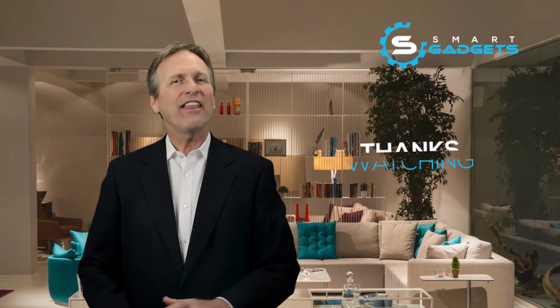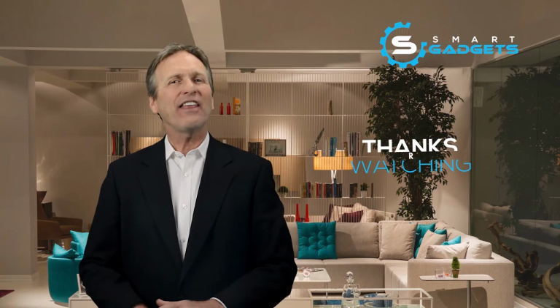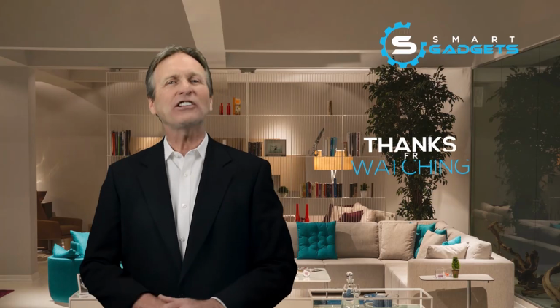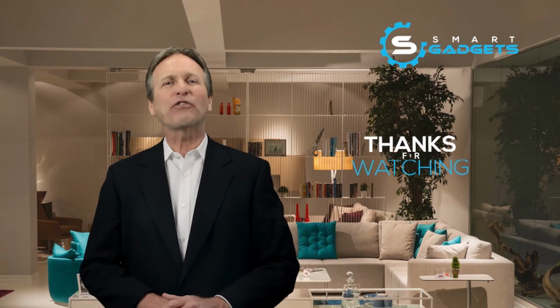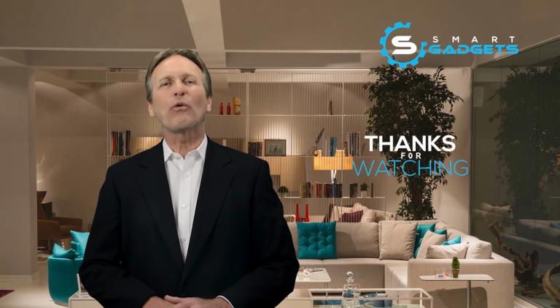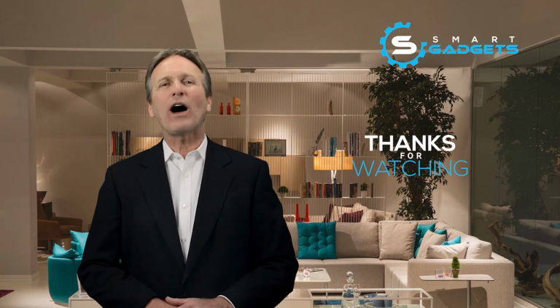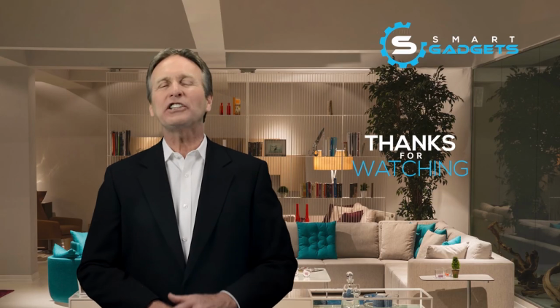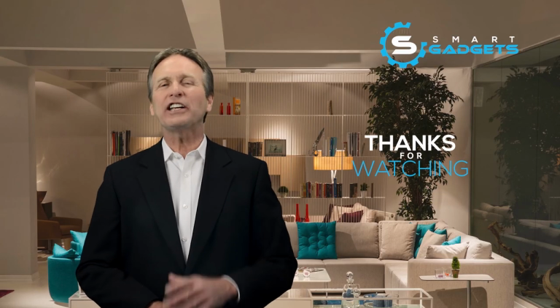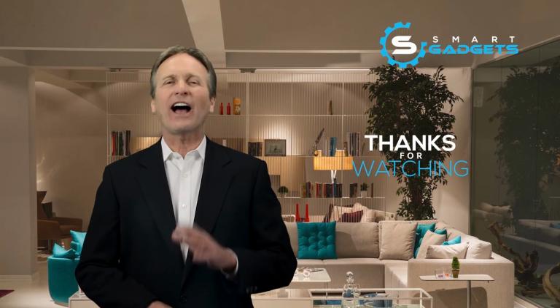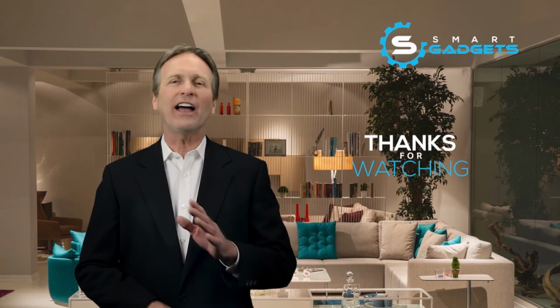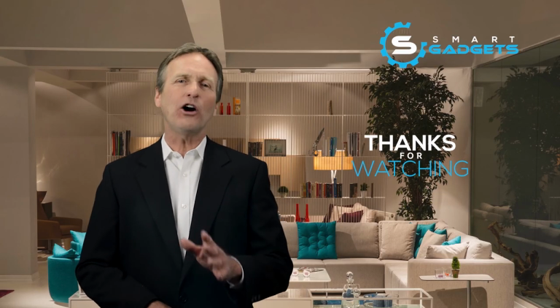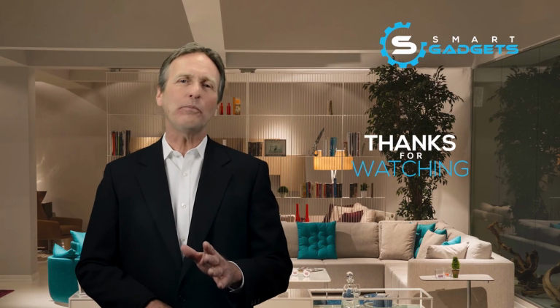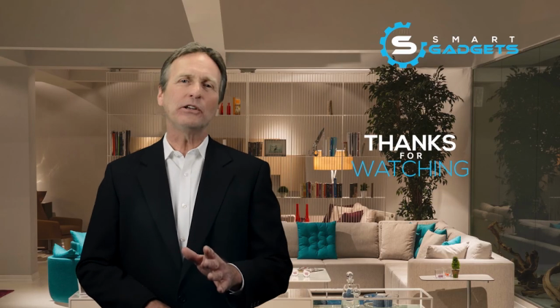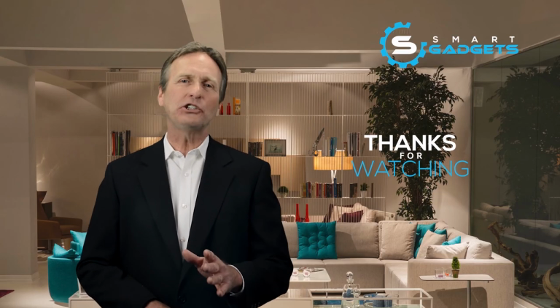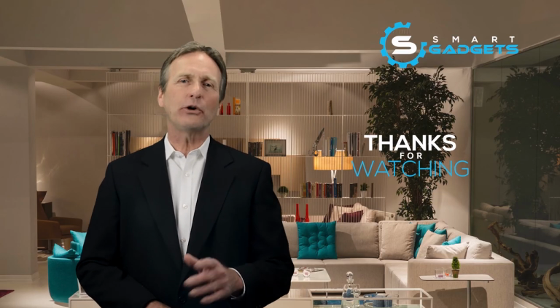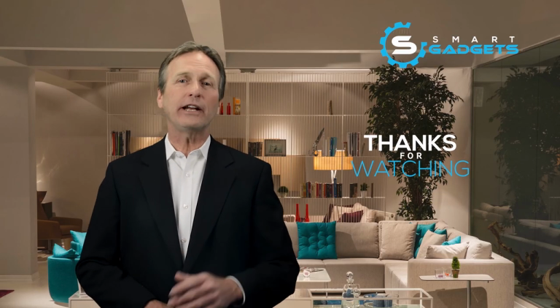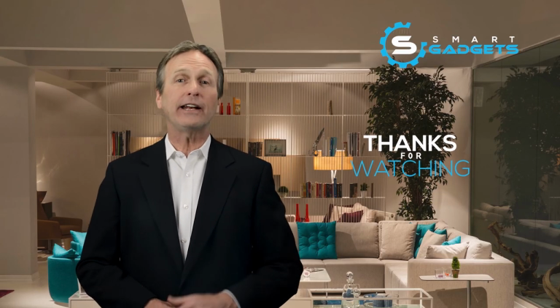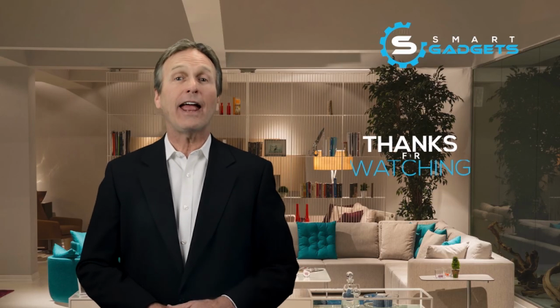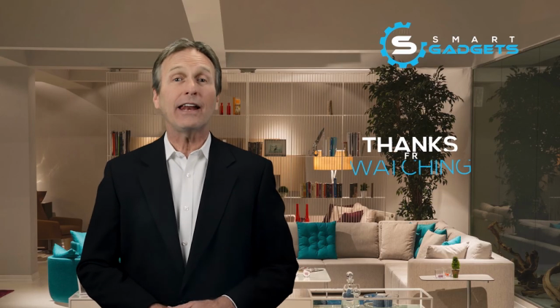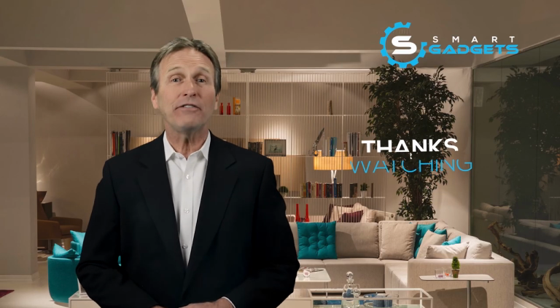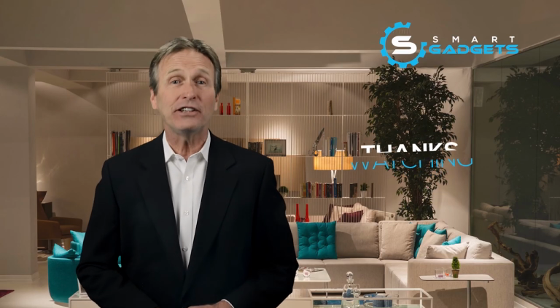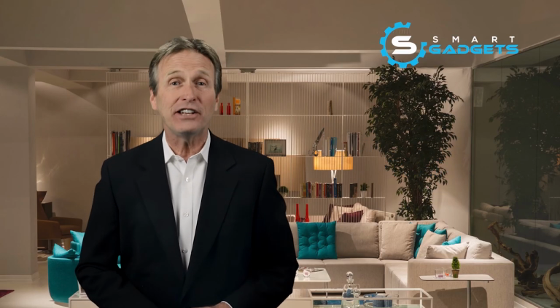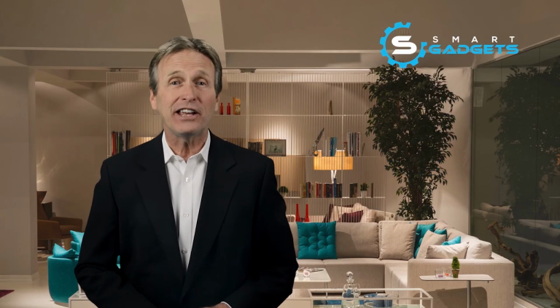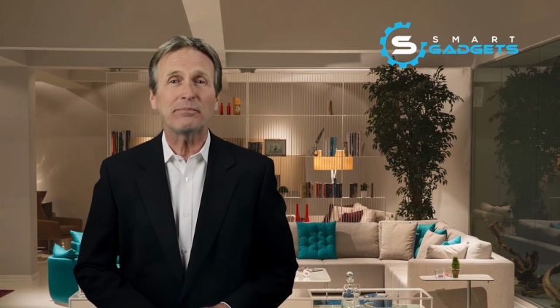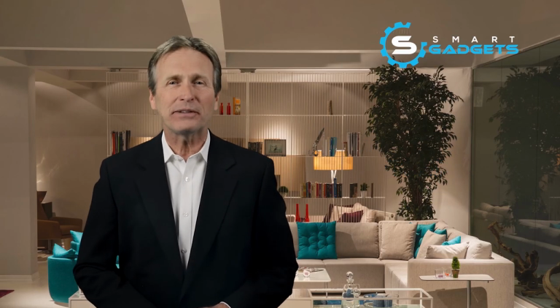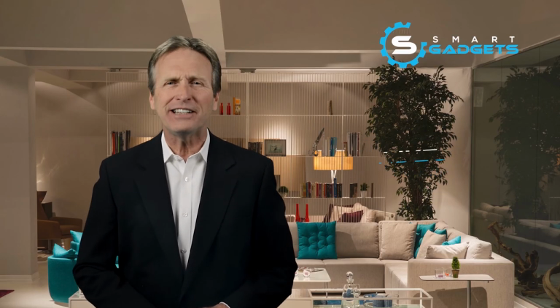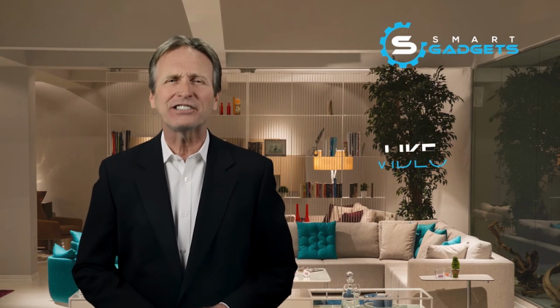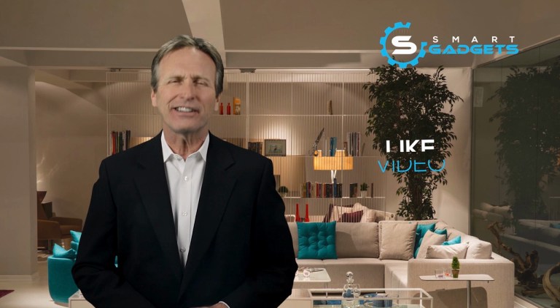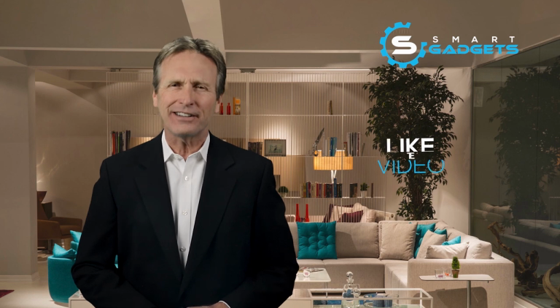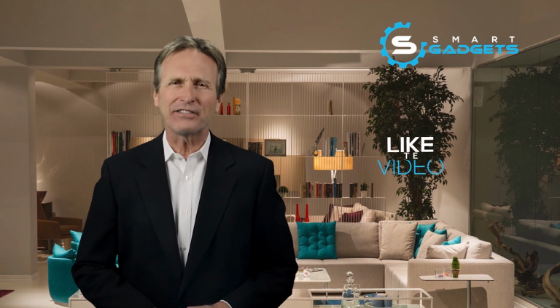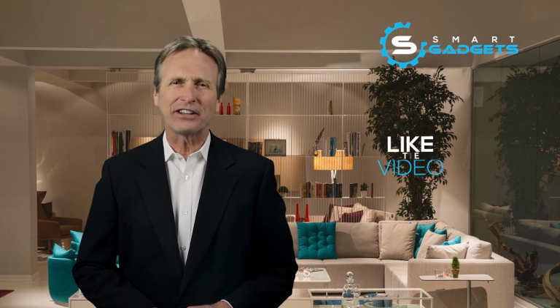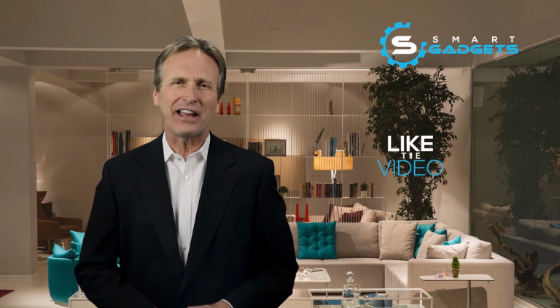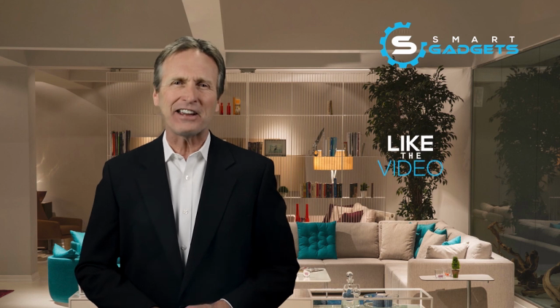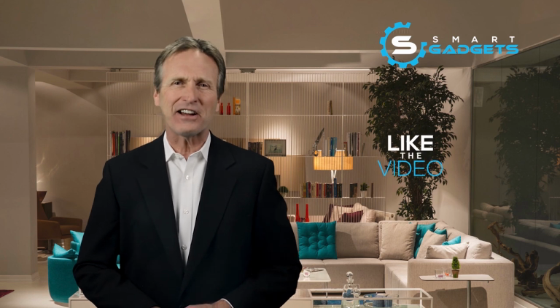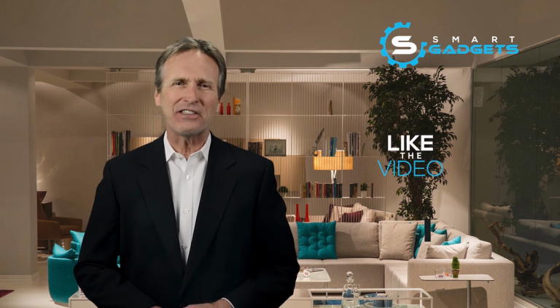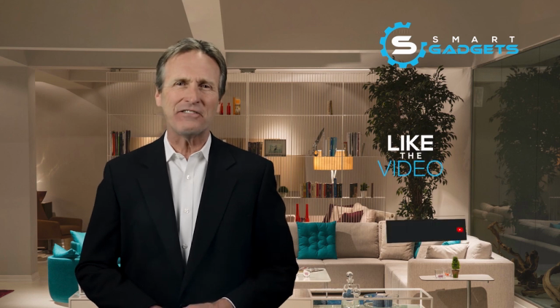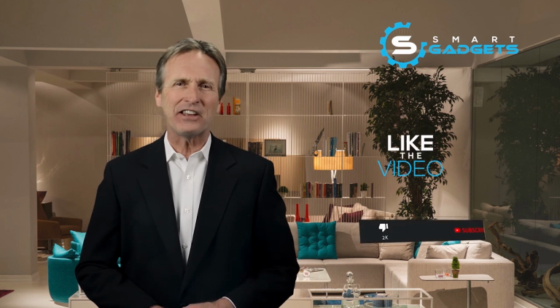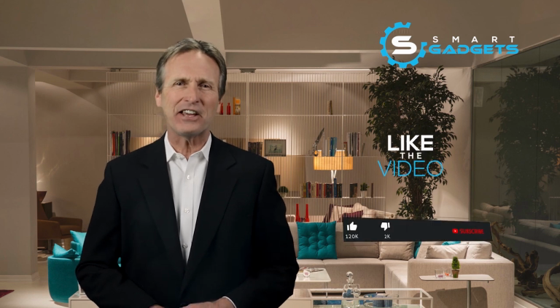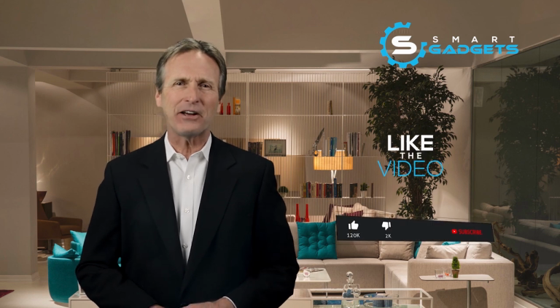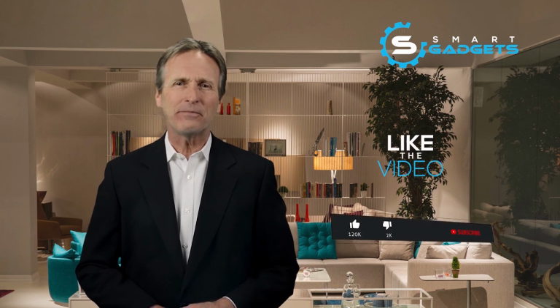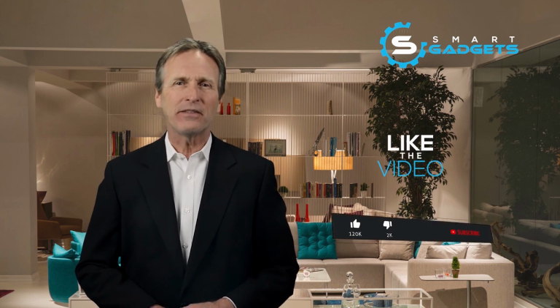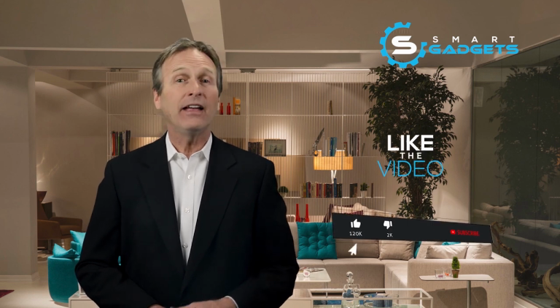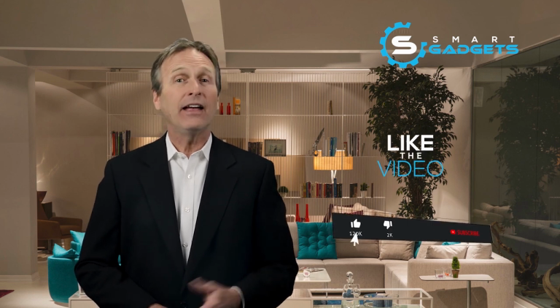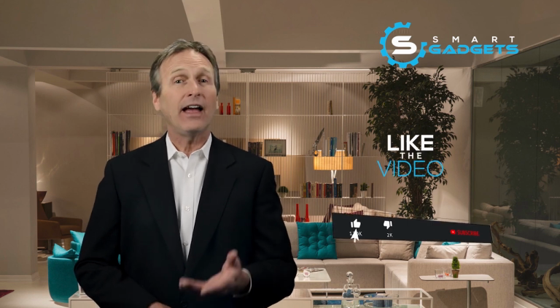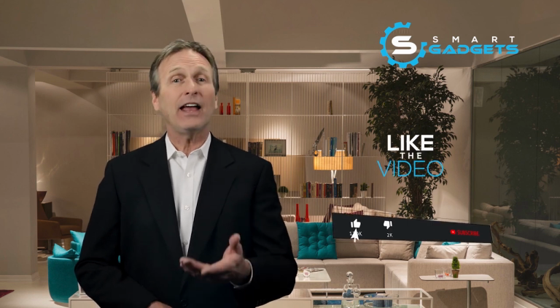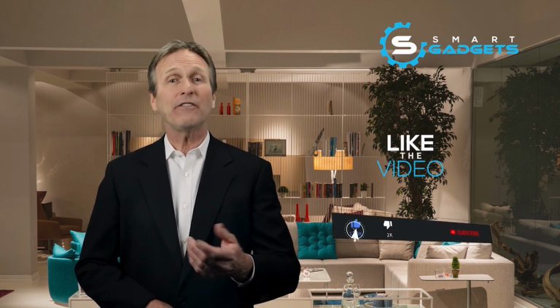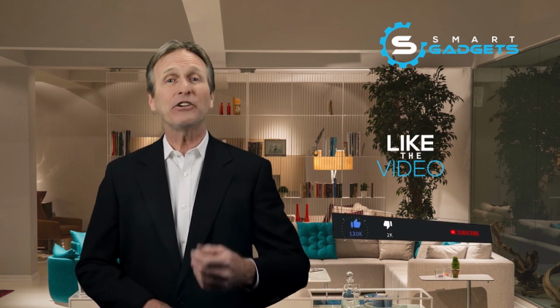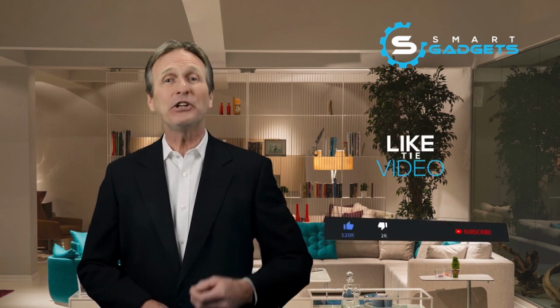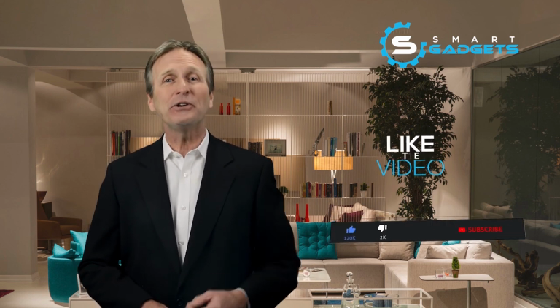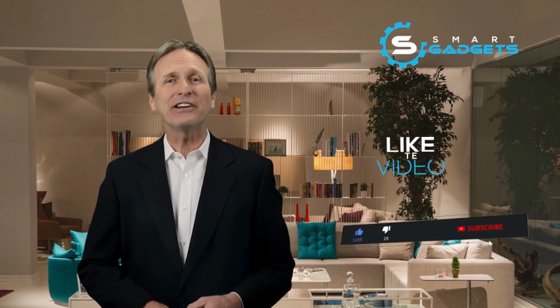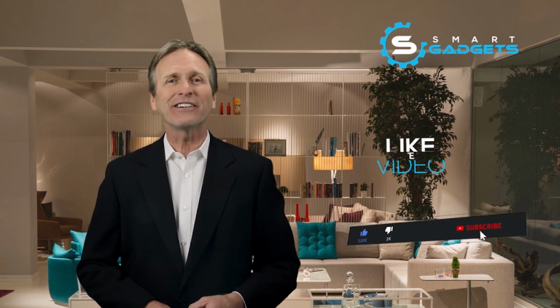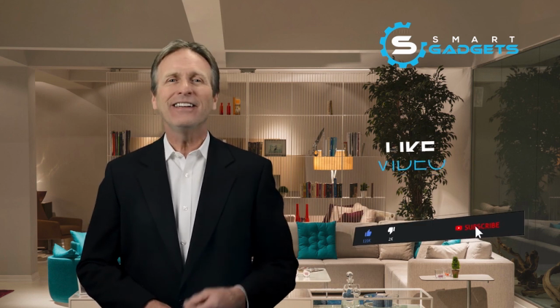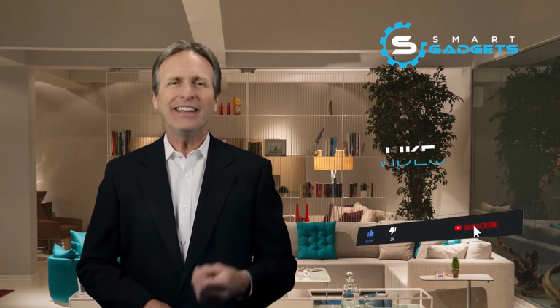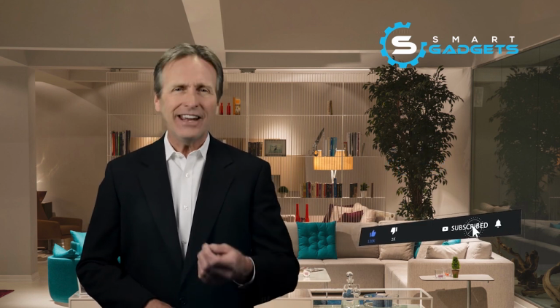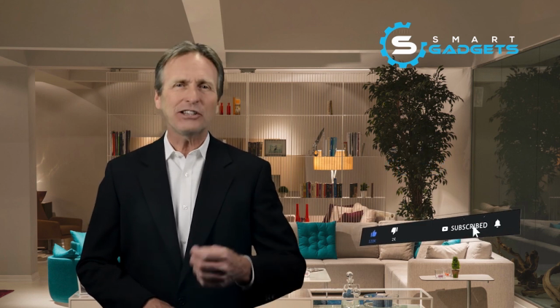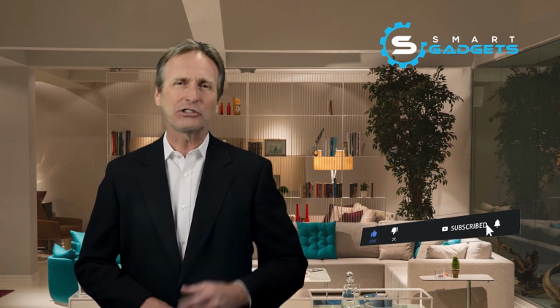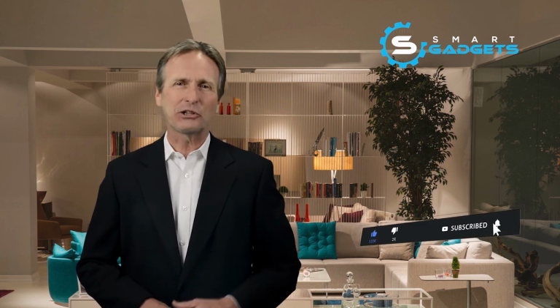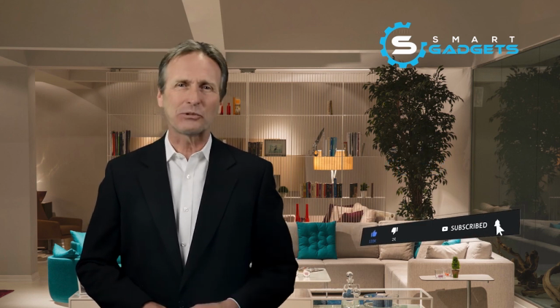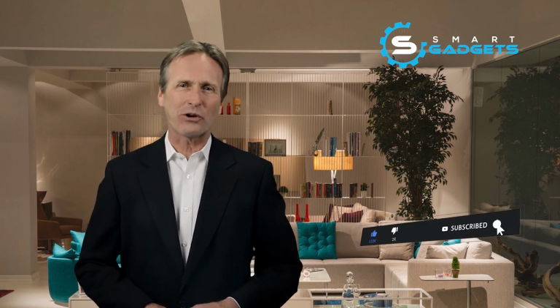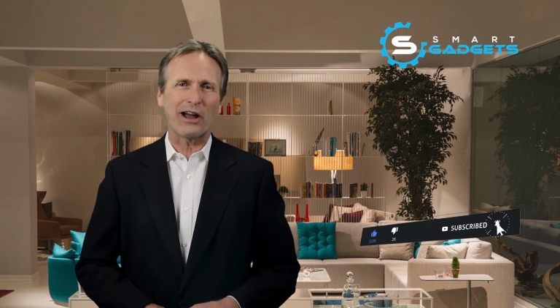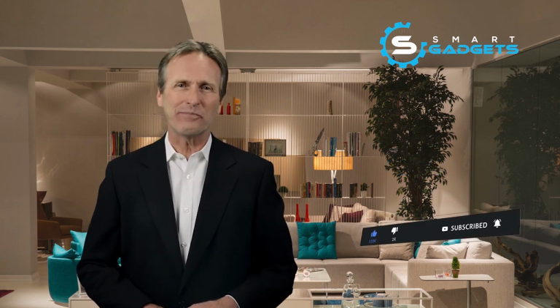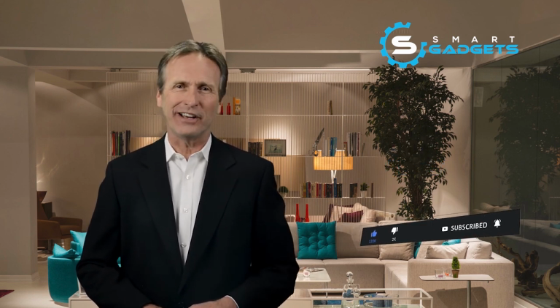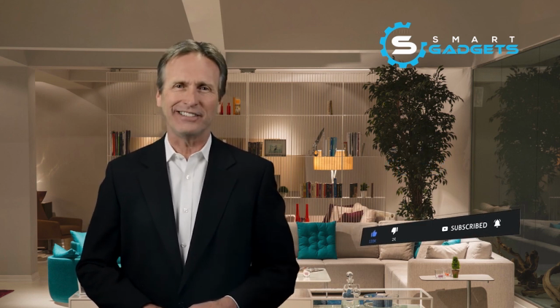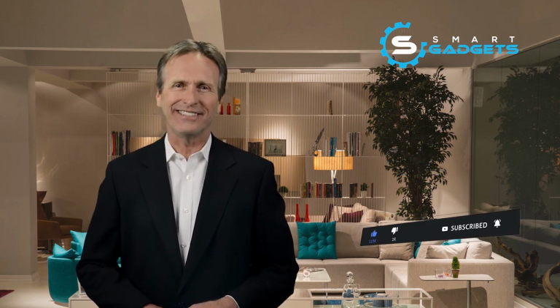Thanks for watching, I hope you enjoyed it, and if you did, please leave a like on the video. And if you're new here, hit the subscribe button. We'll see you next time.